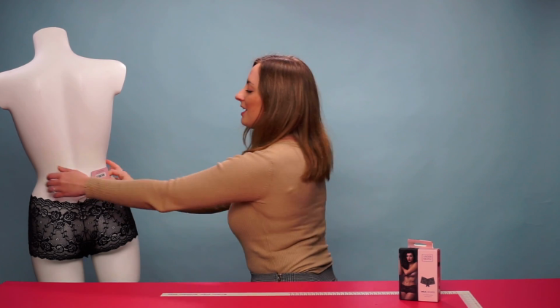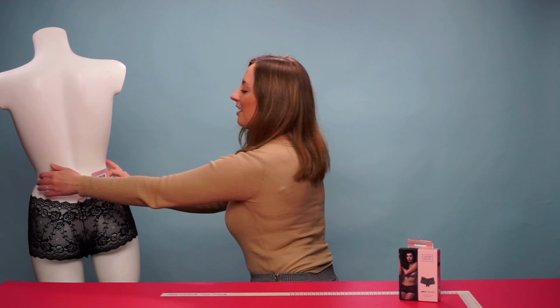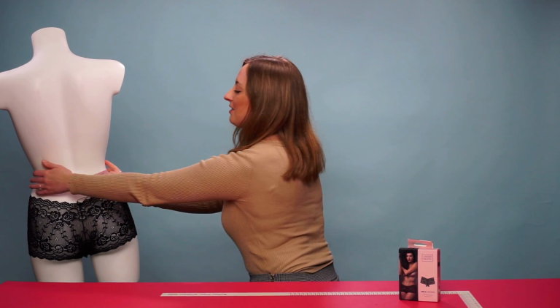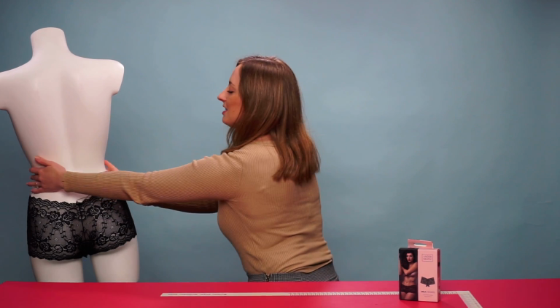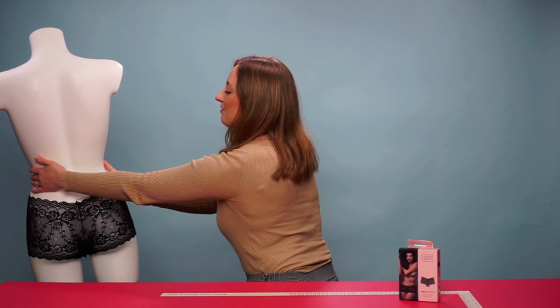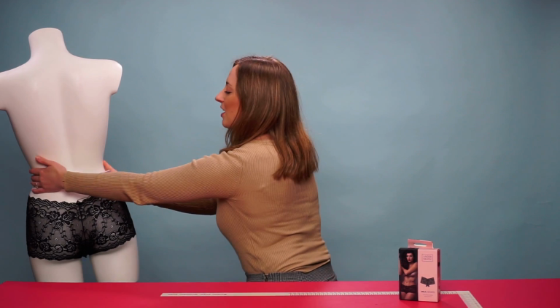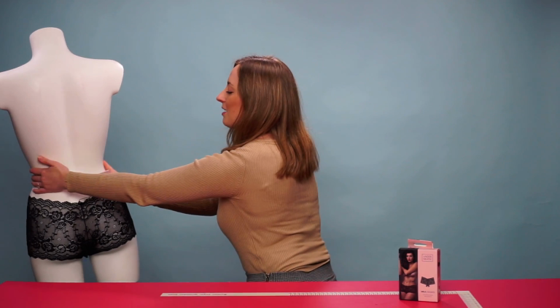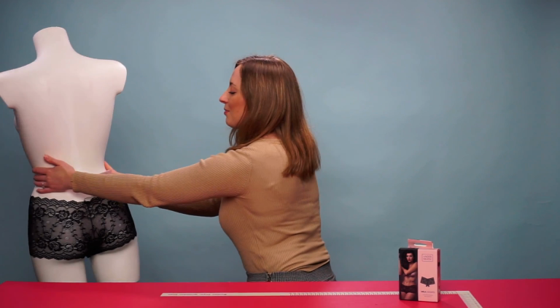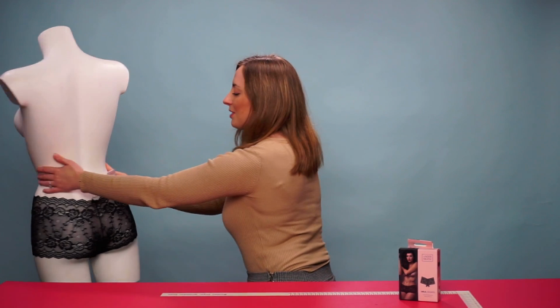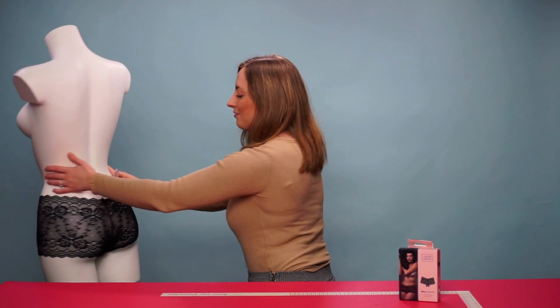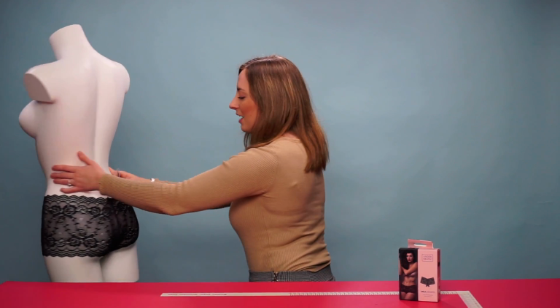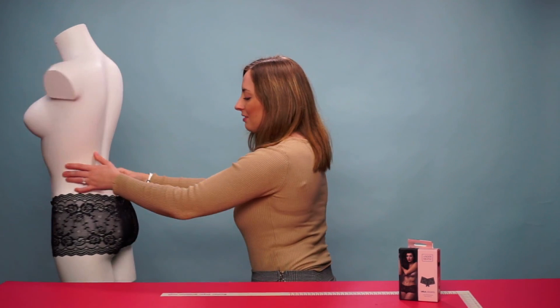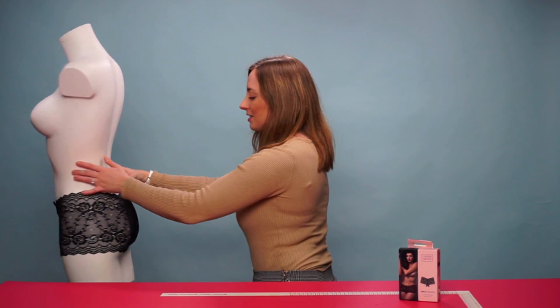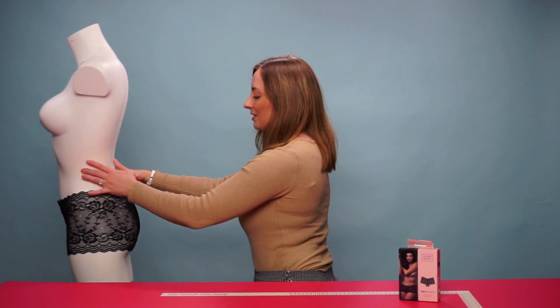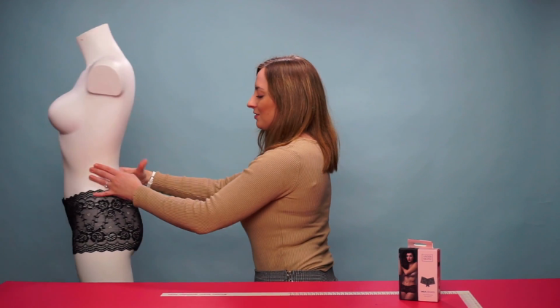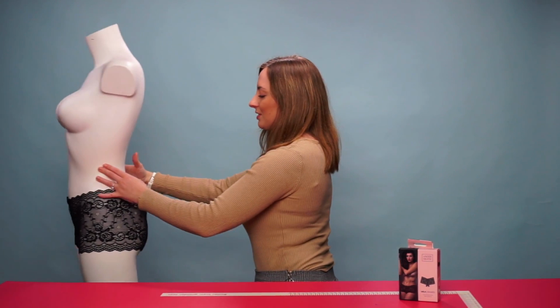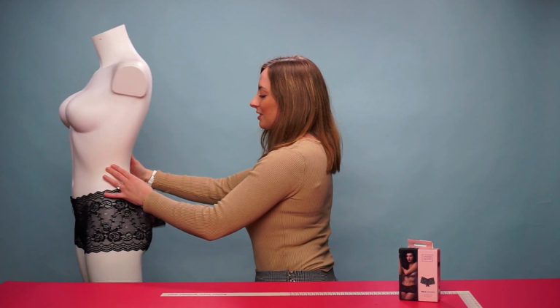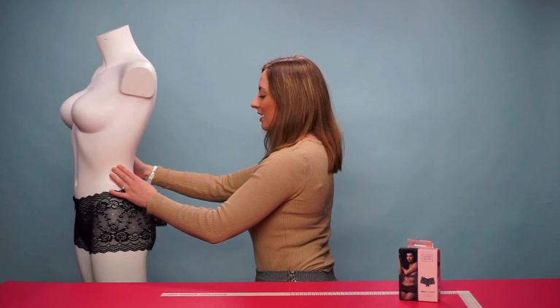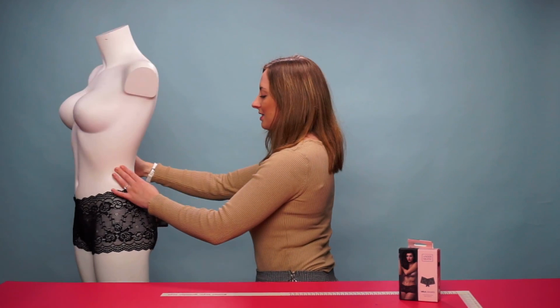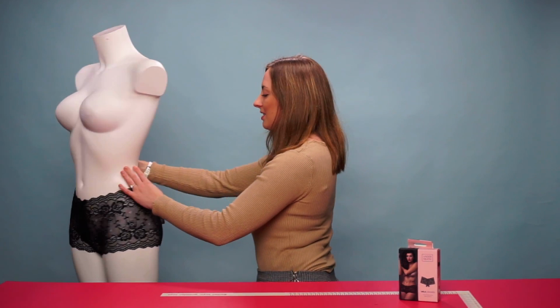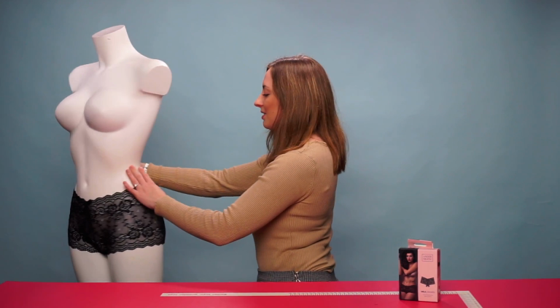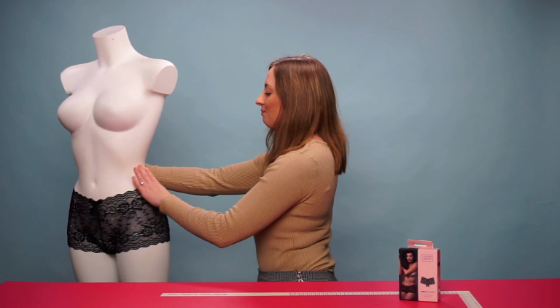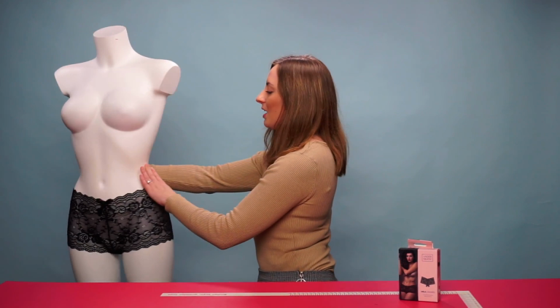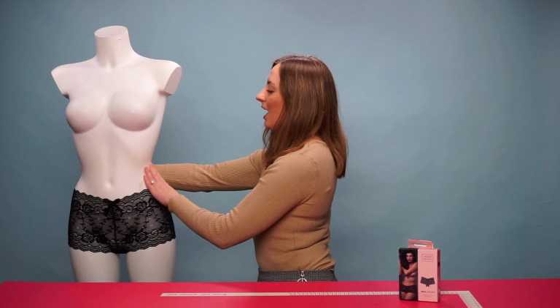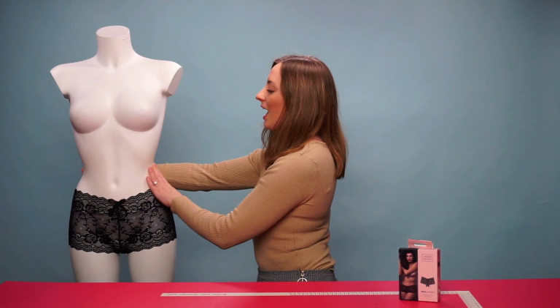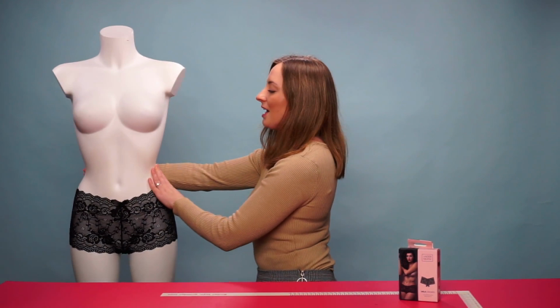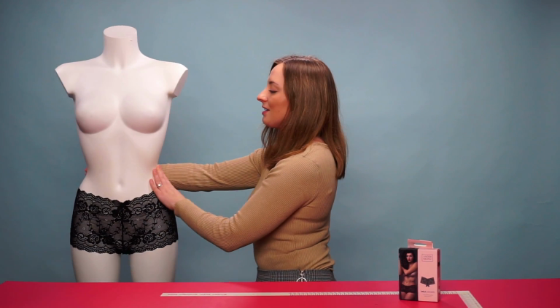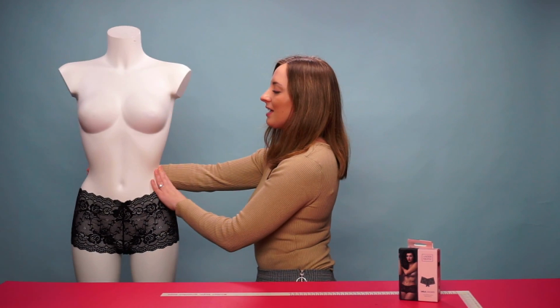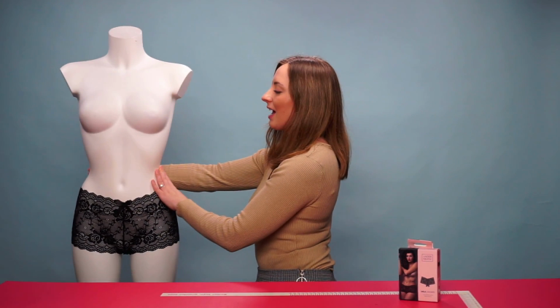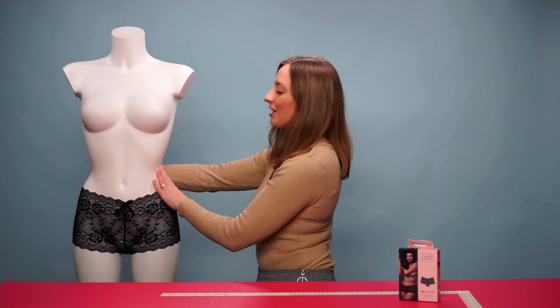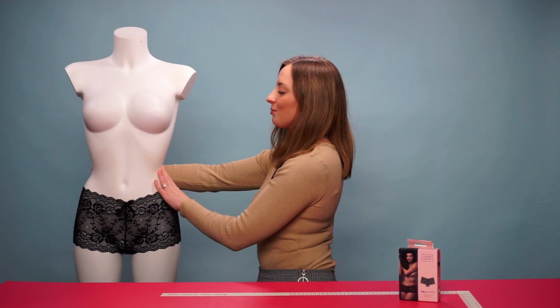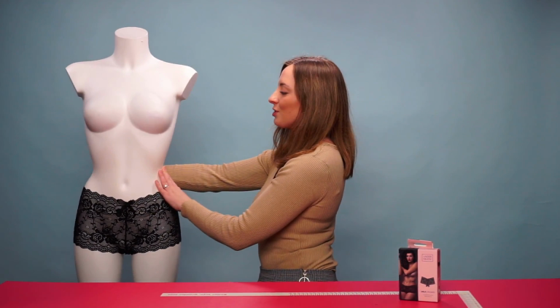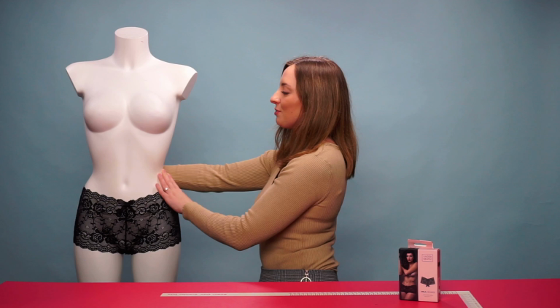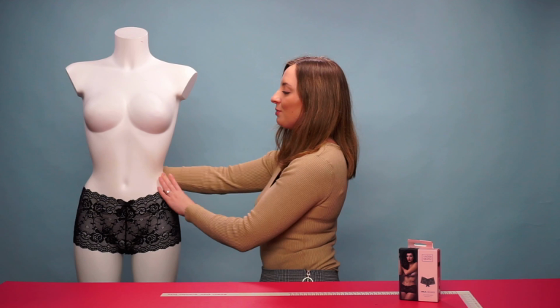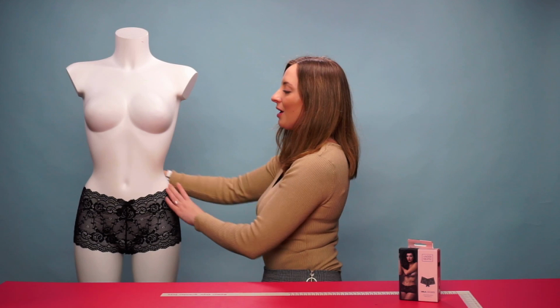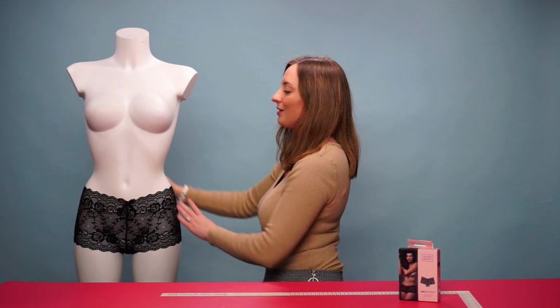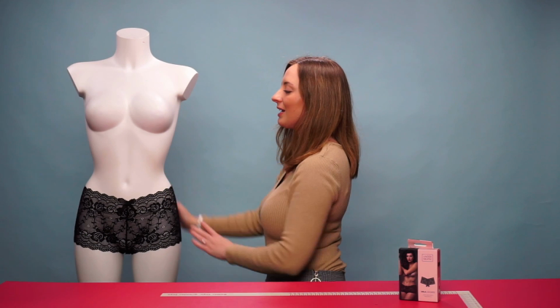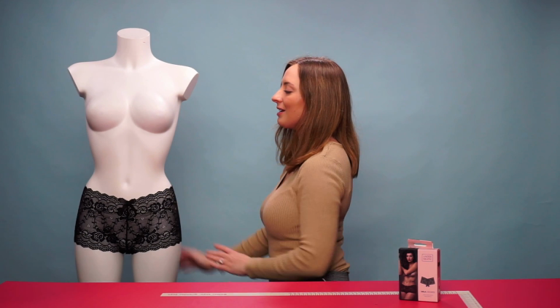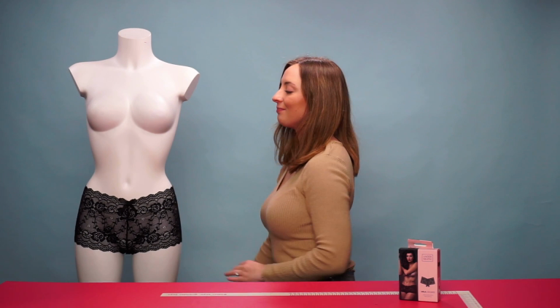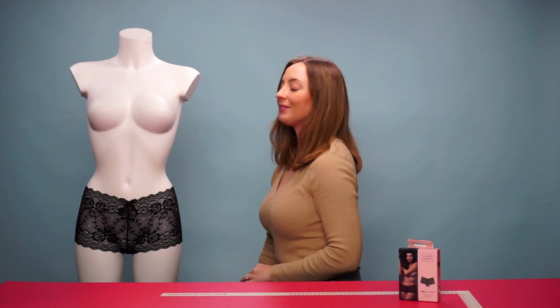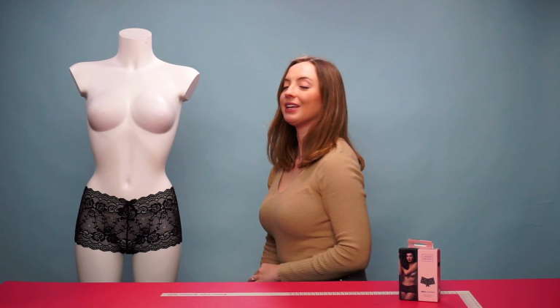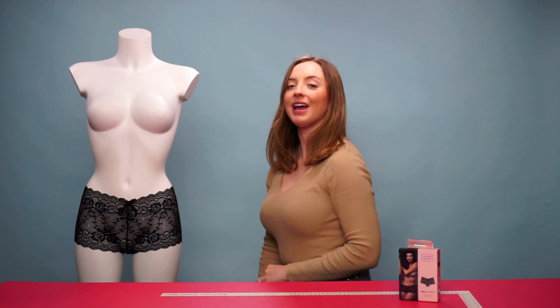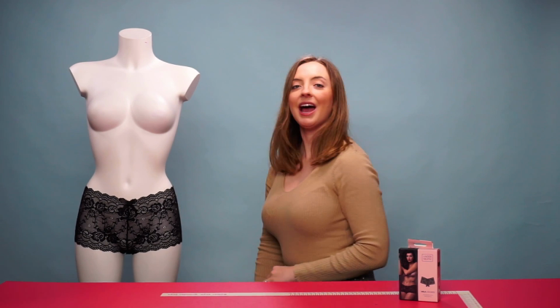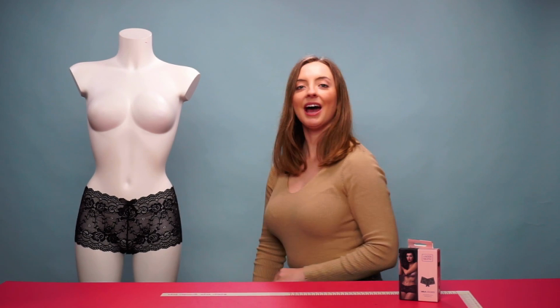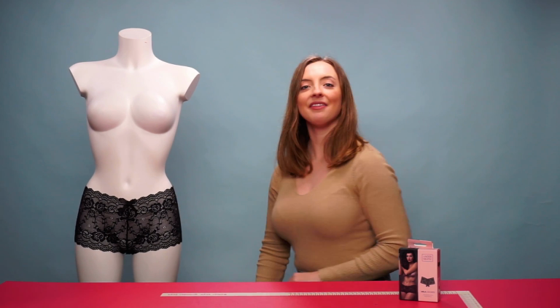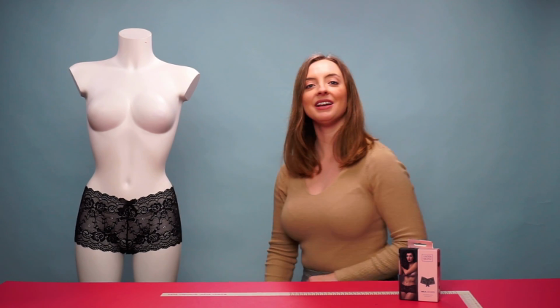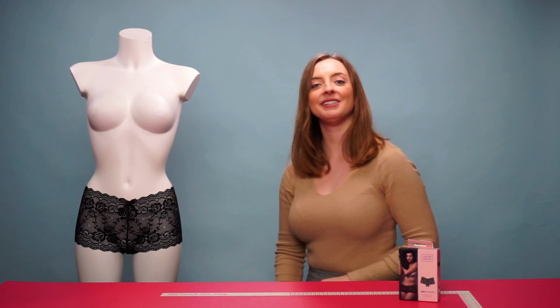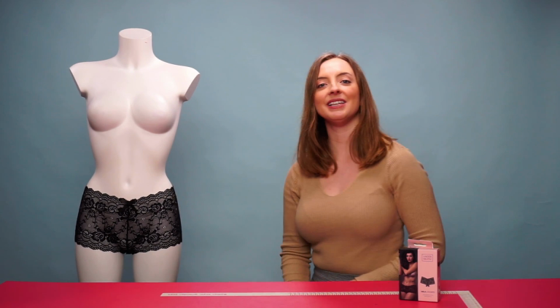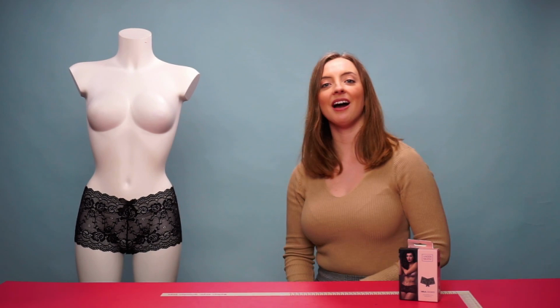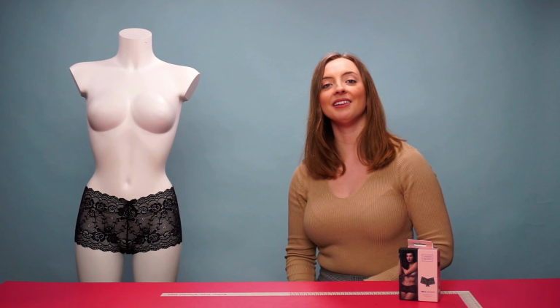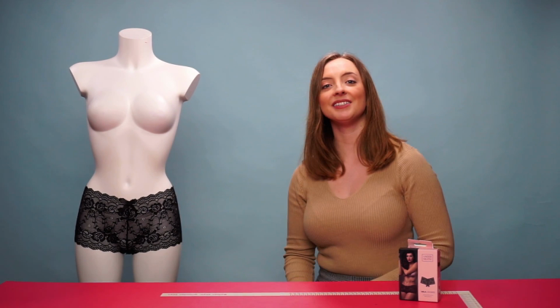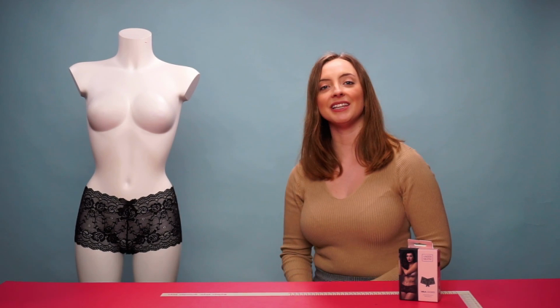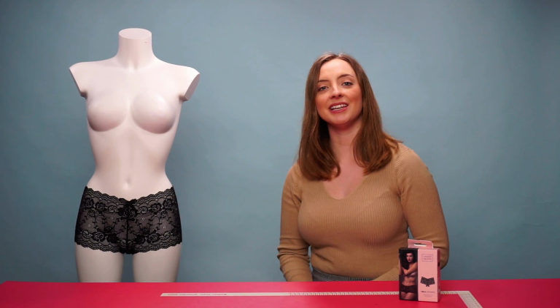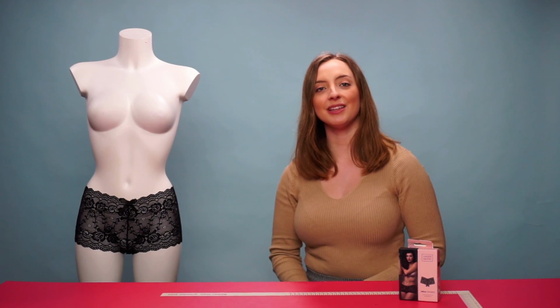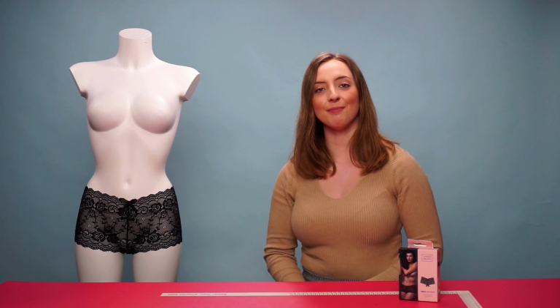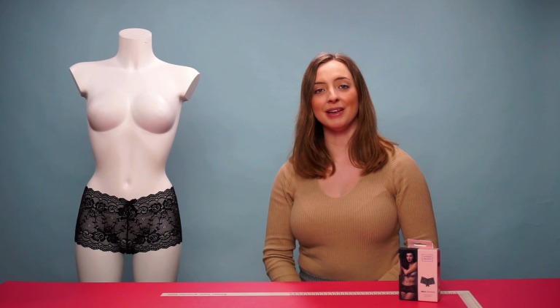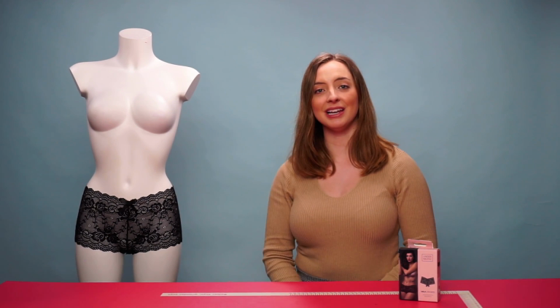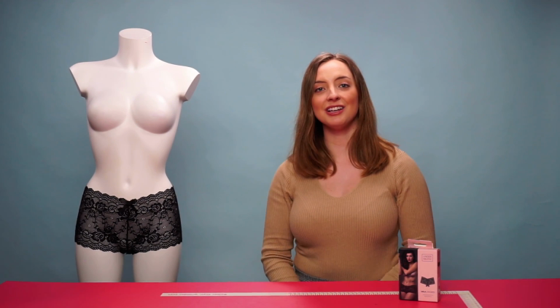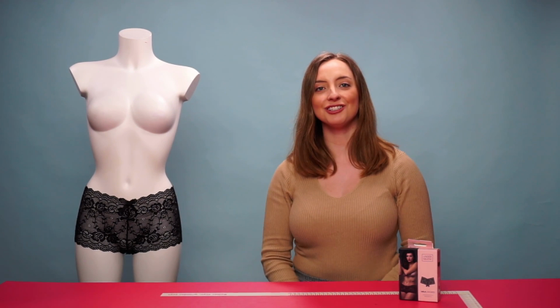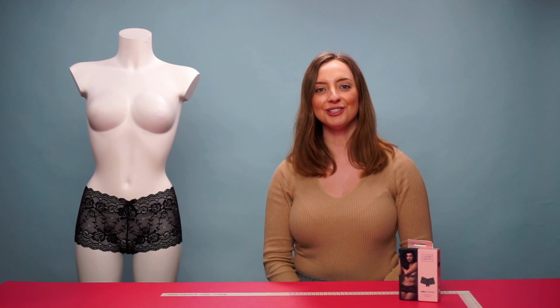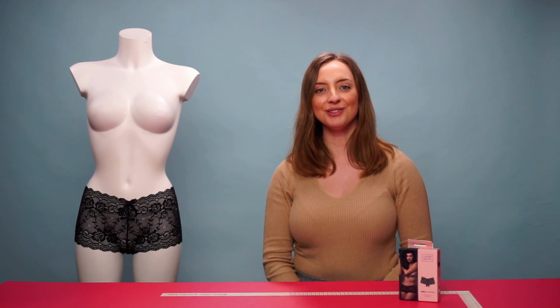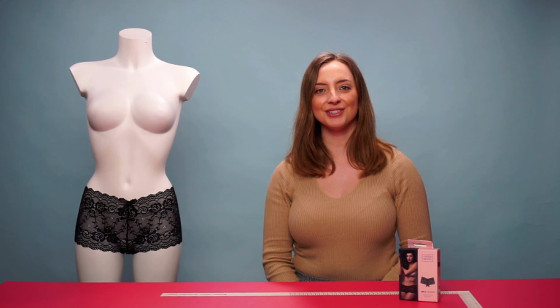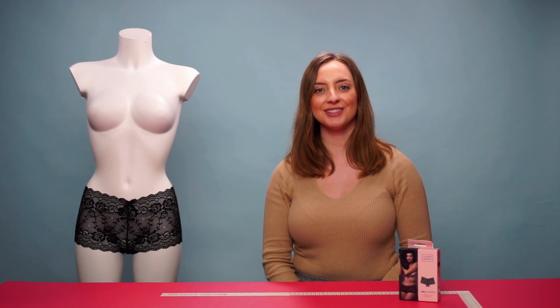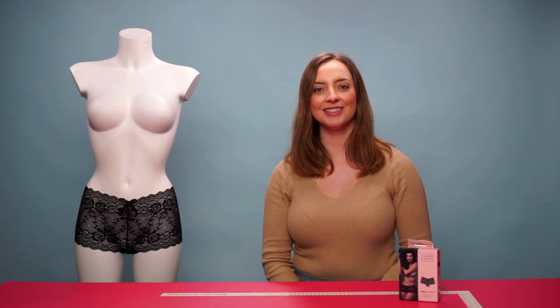This is available in various different sizes, and it's hand washable only. And that is the Underneath Mila Shorts.